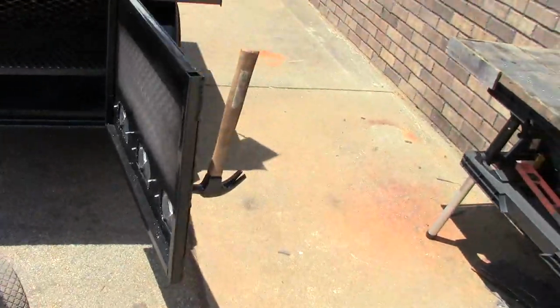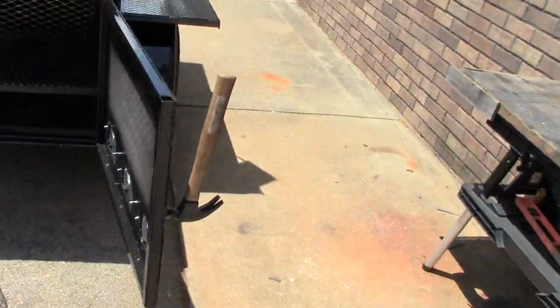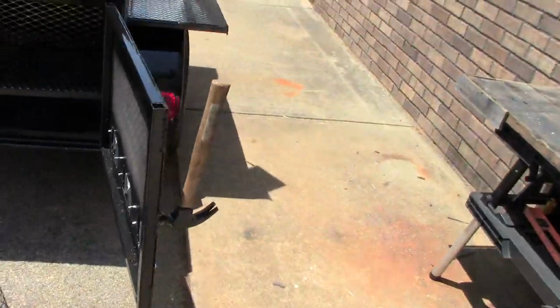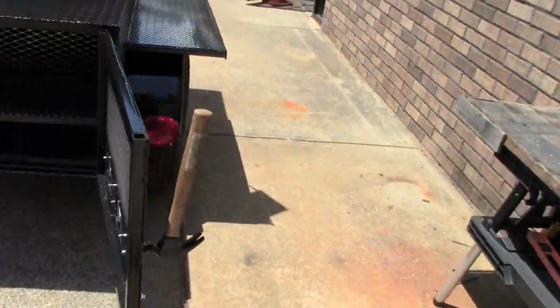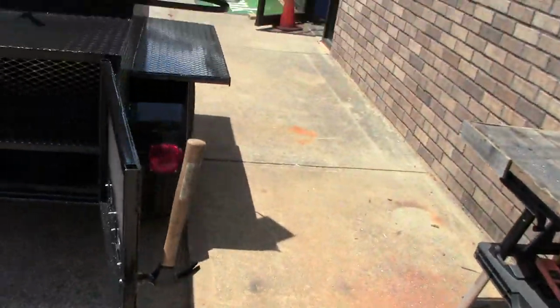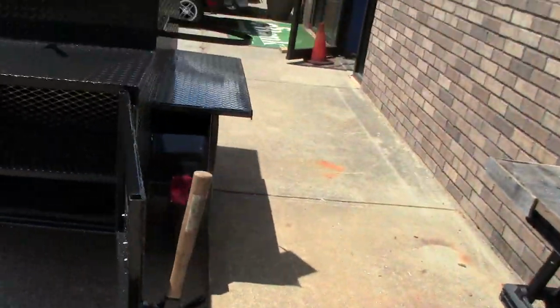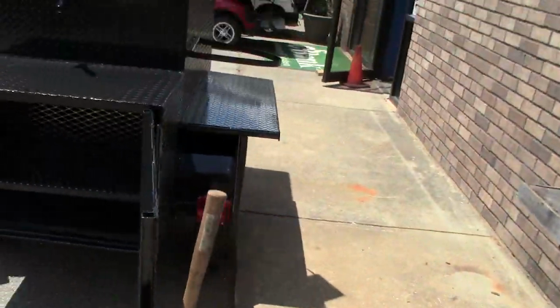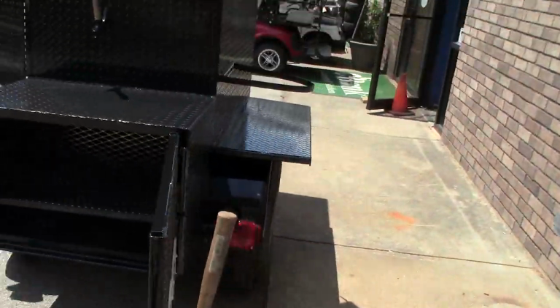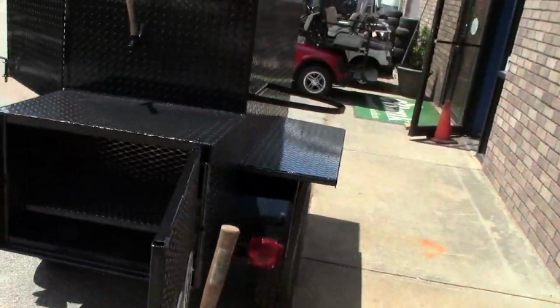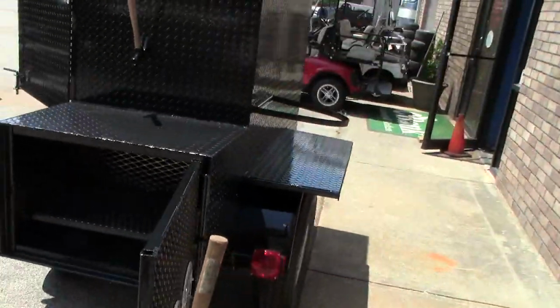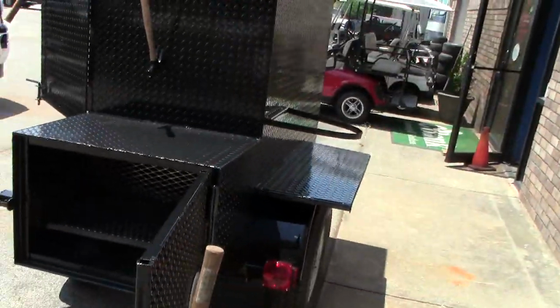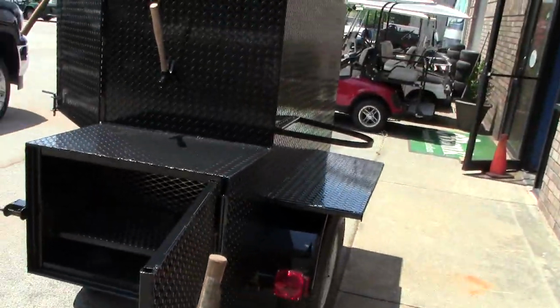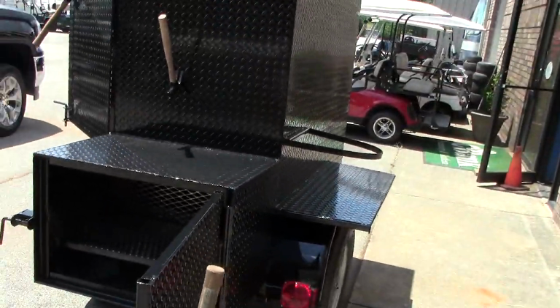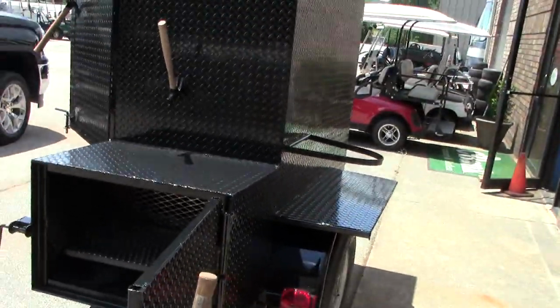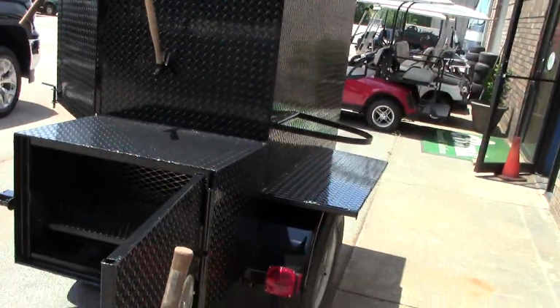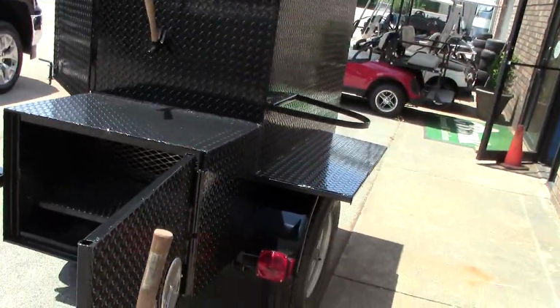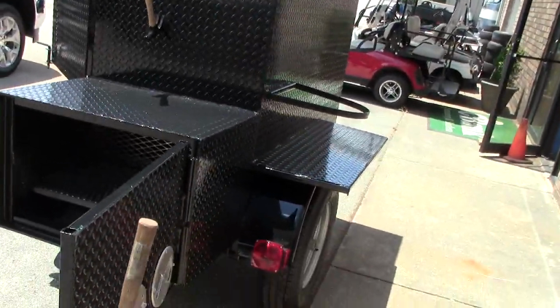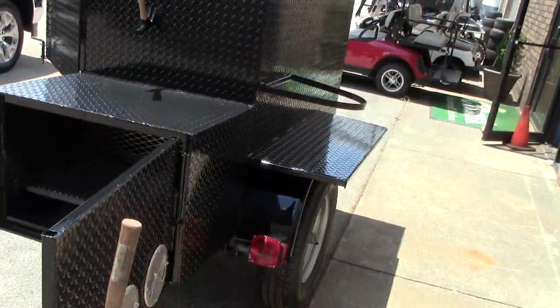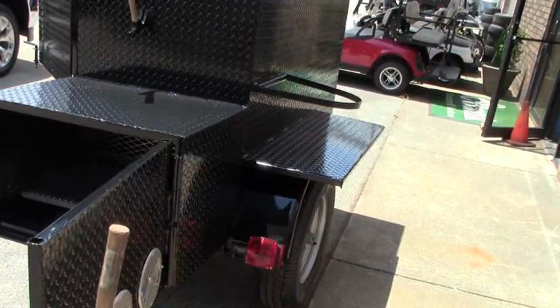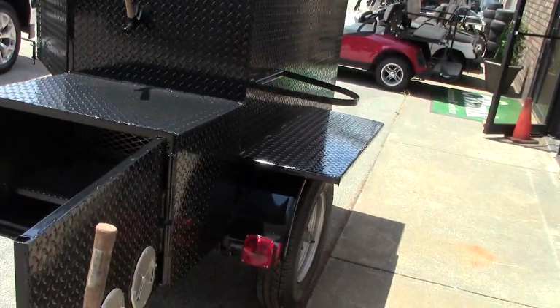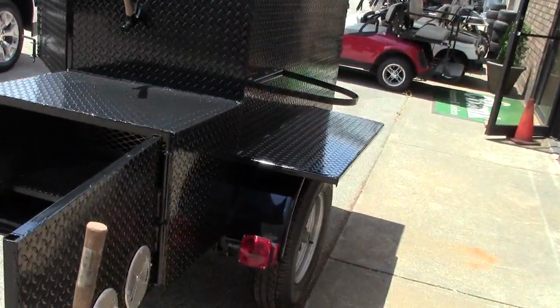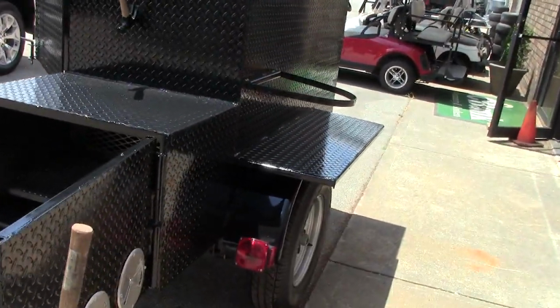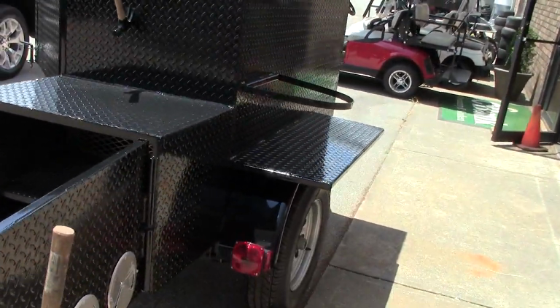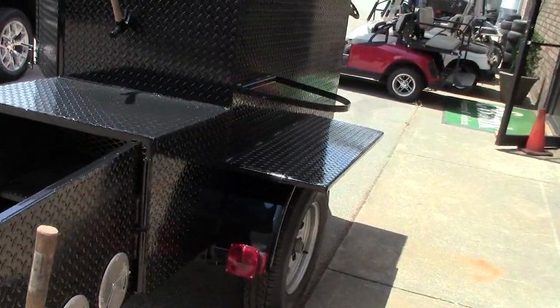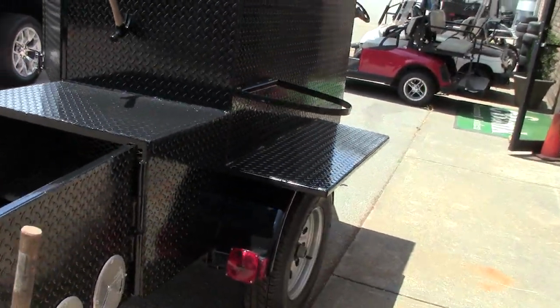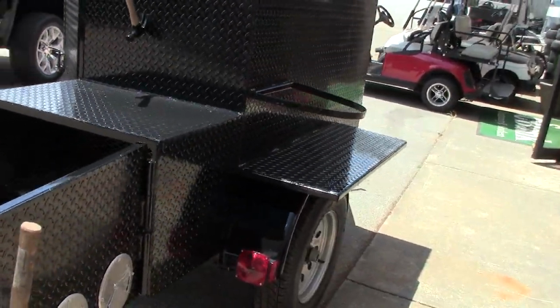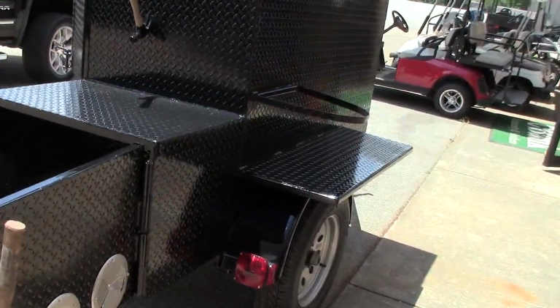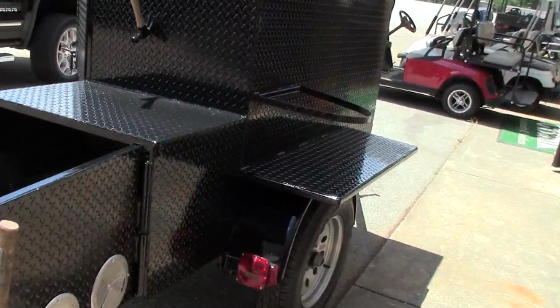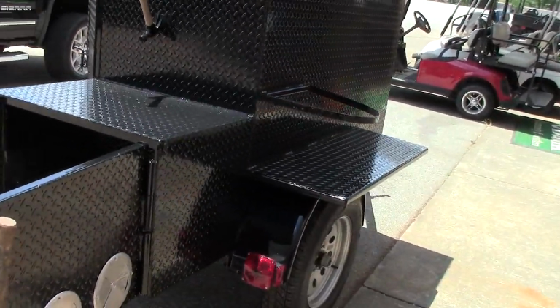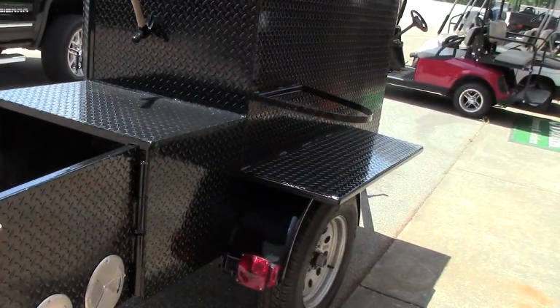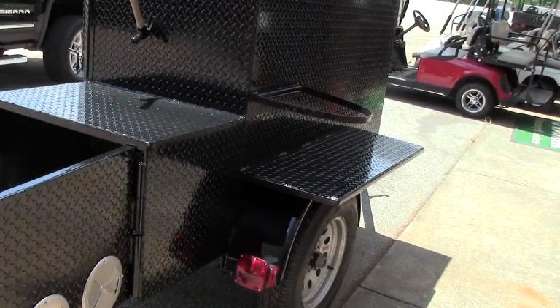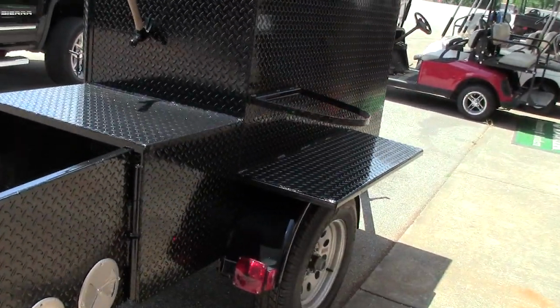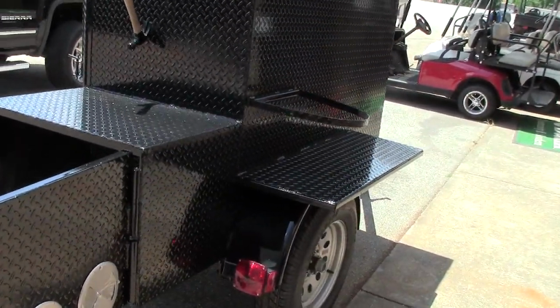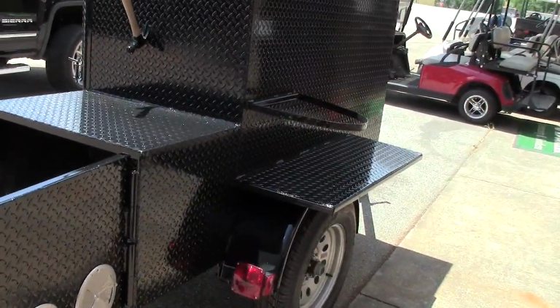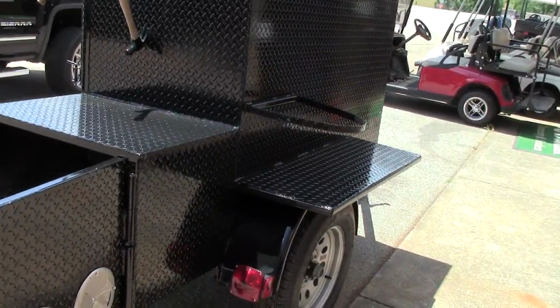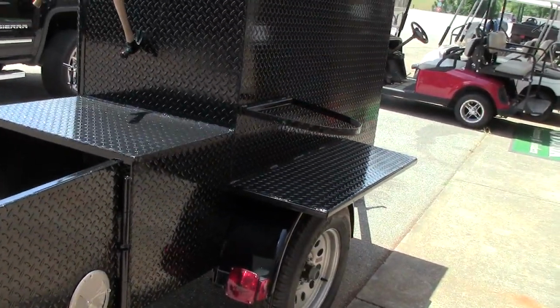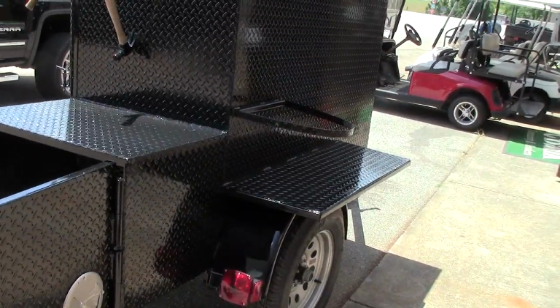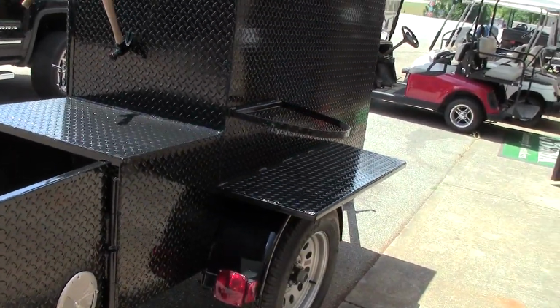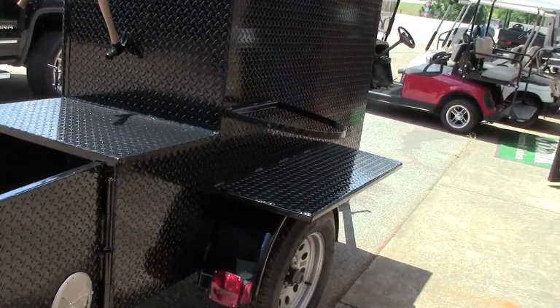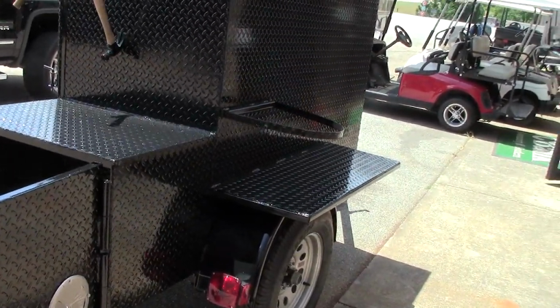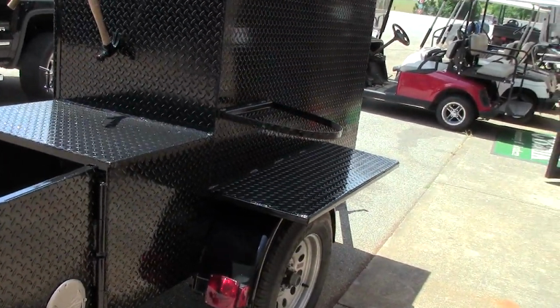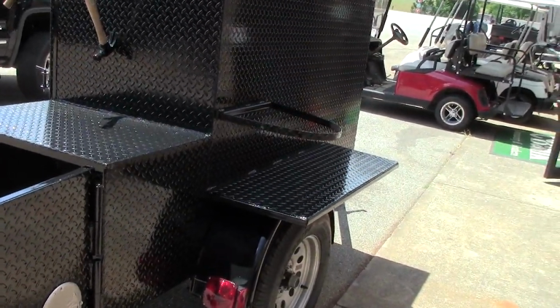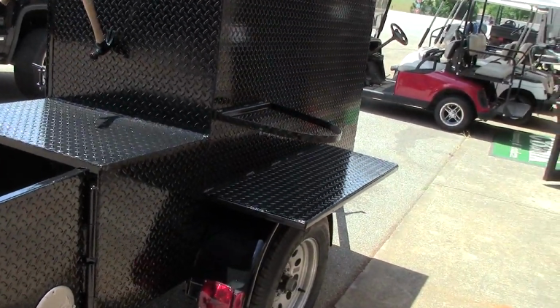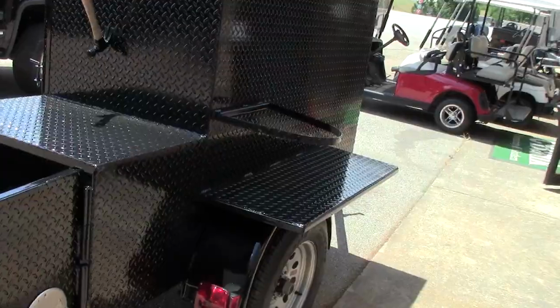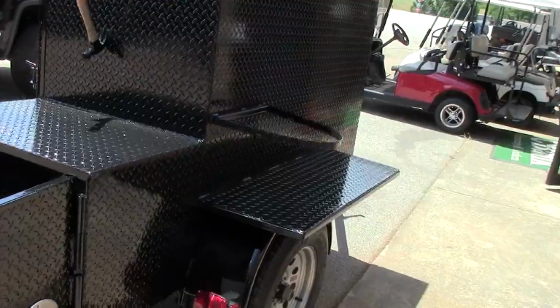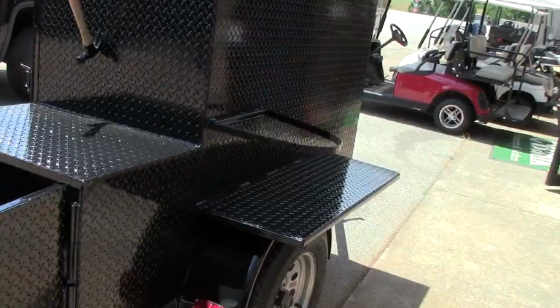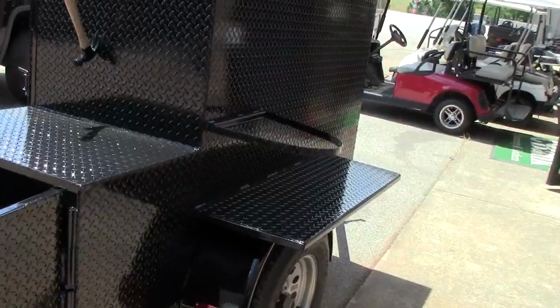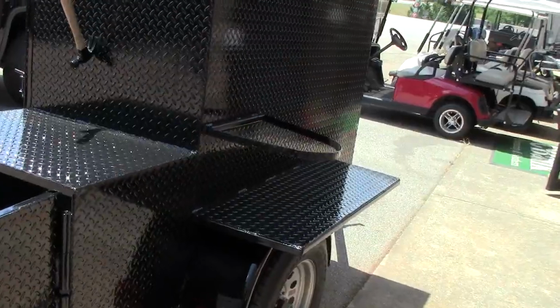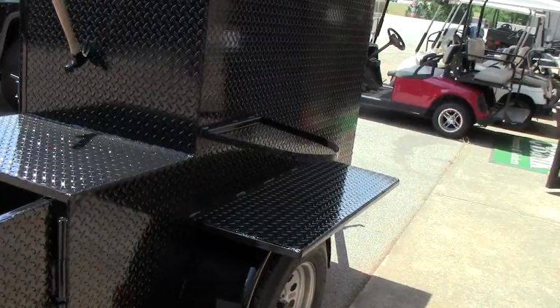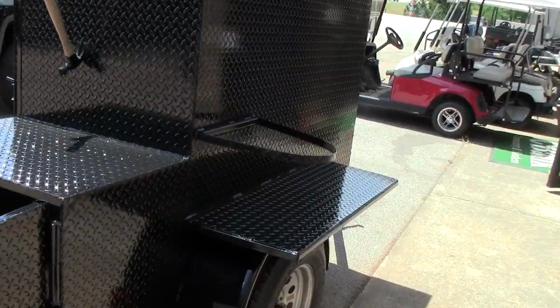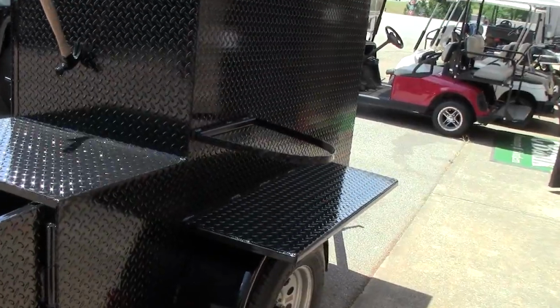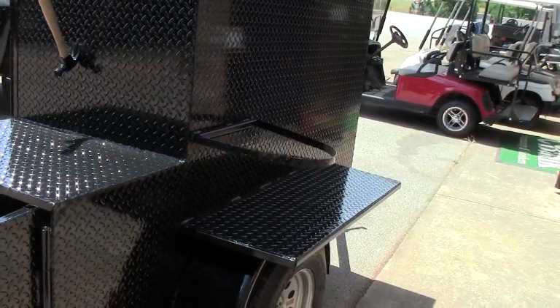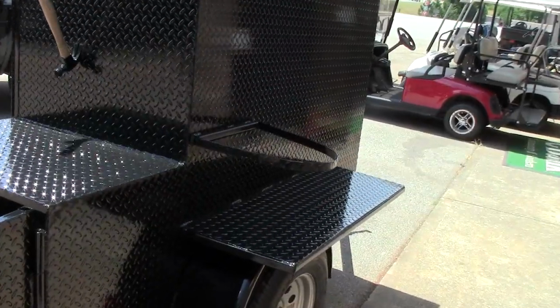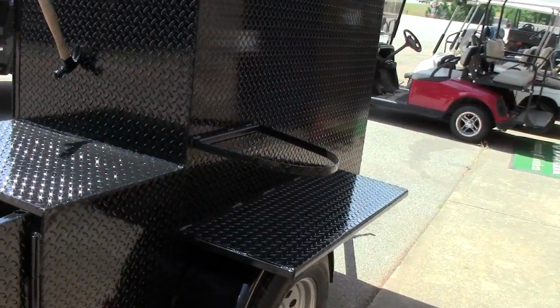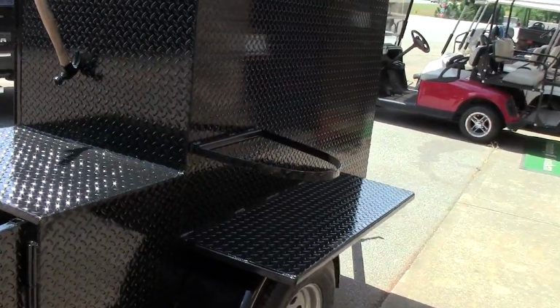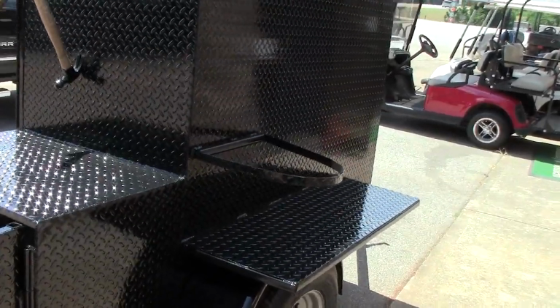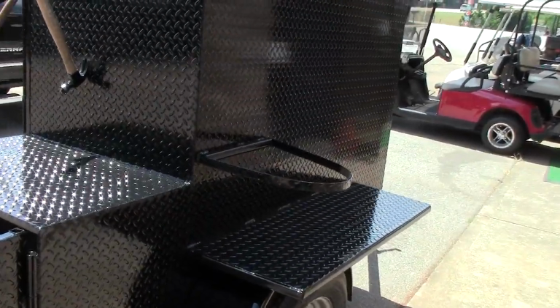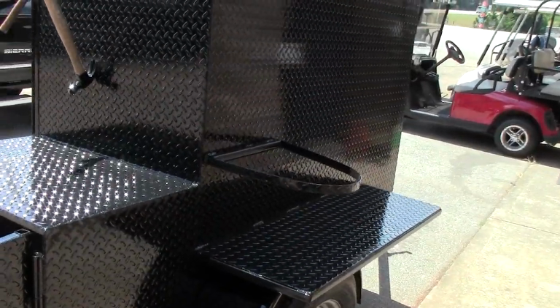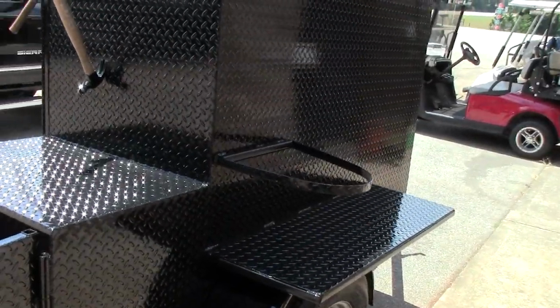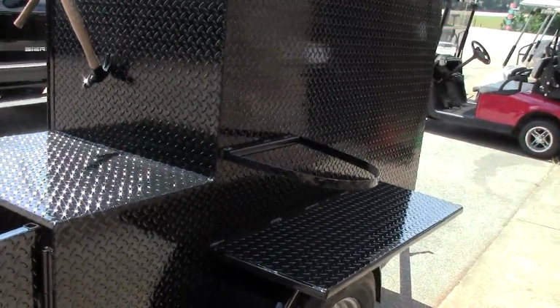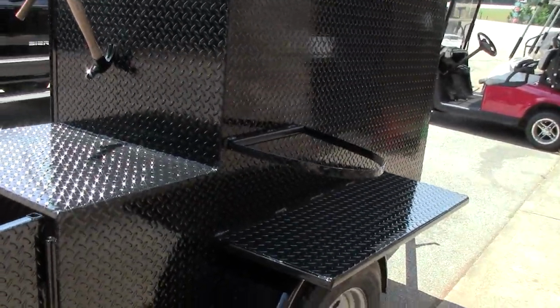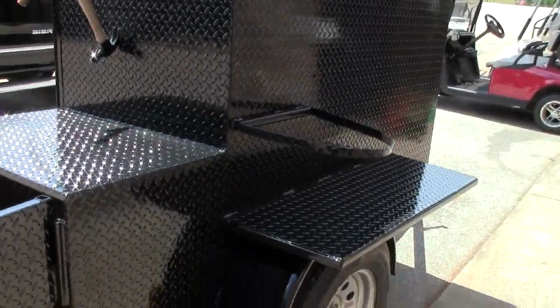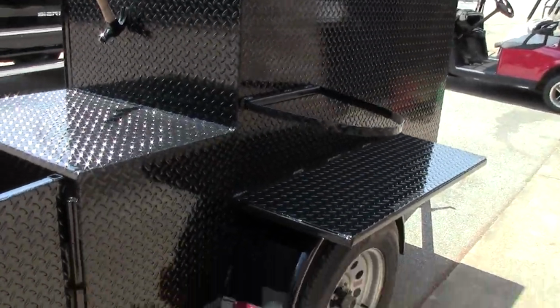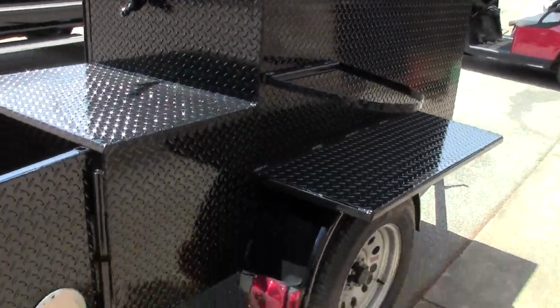He didn't really want any propane fryers or anything — he has it all in the restaurant — but we gave him the shelf with a pot strap in the back here.